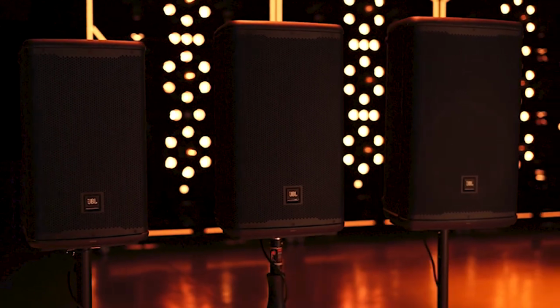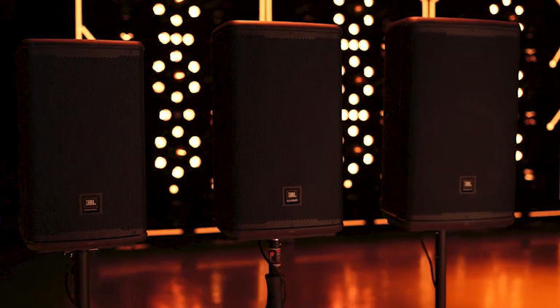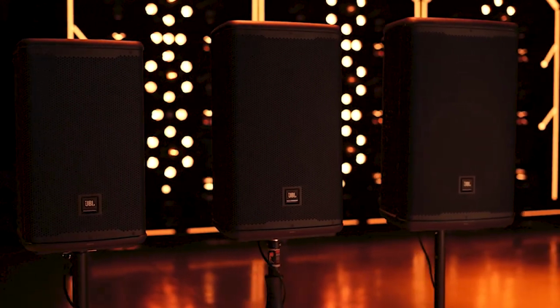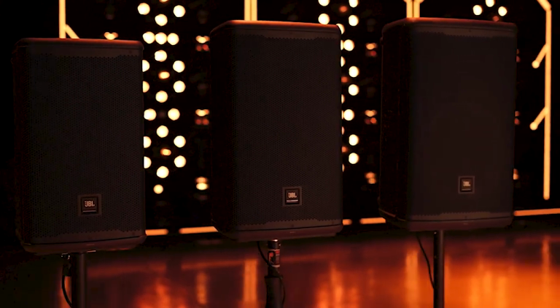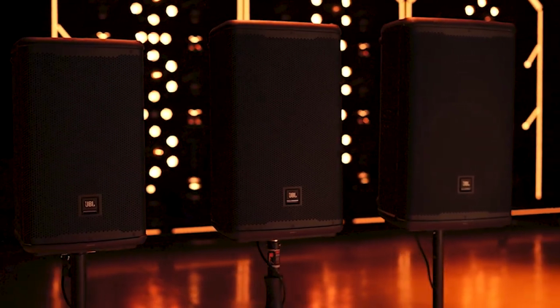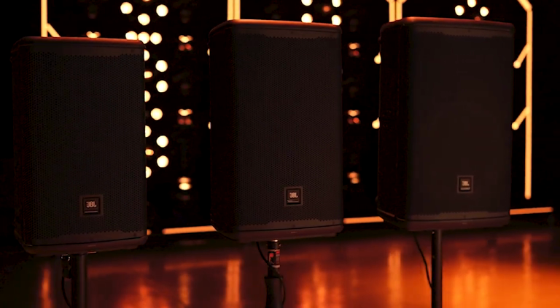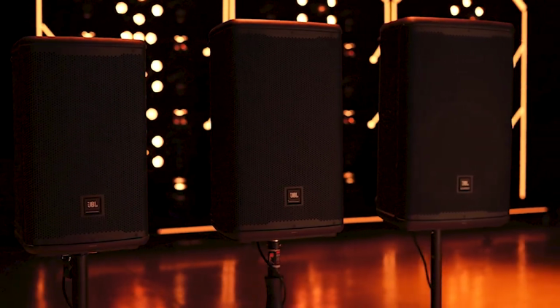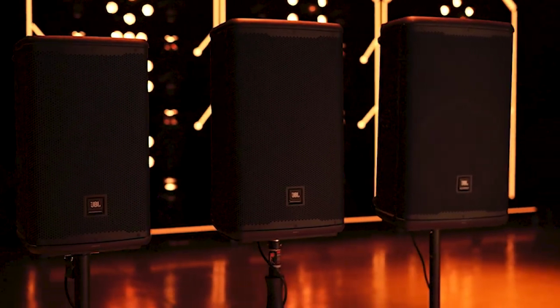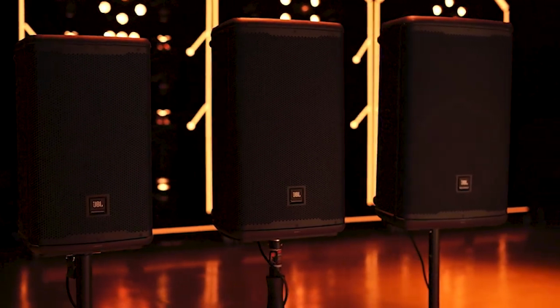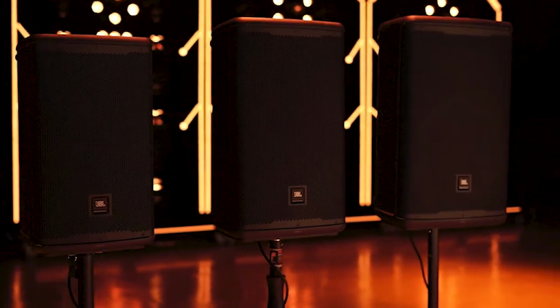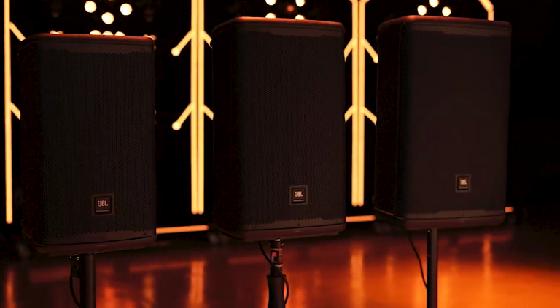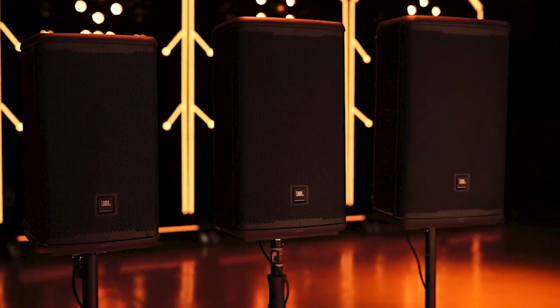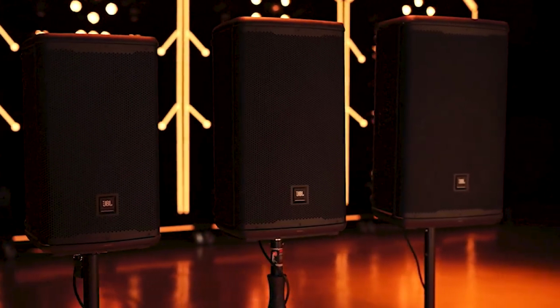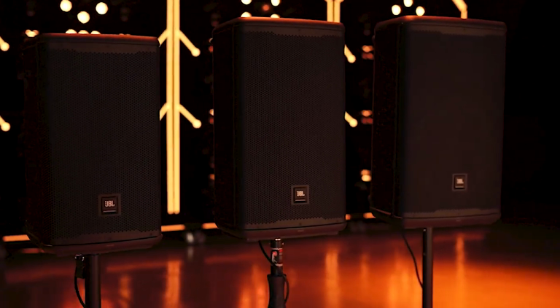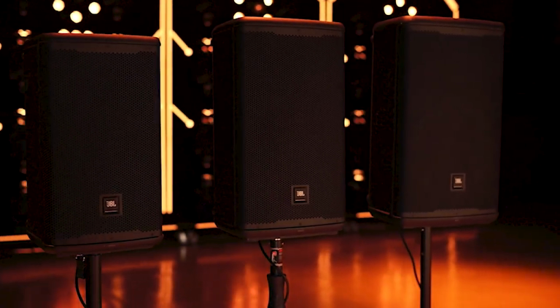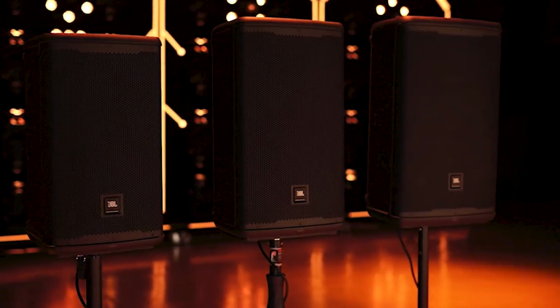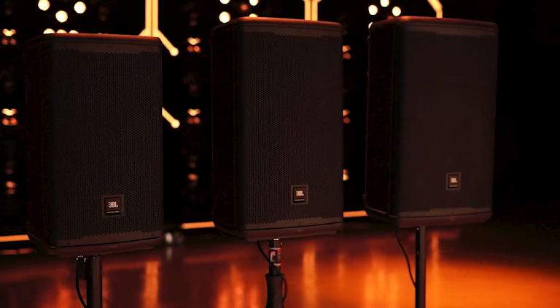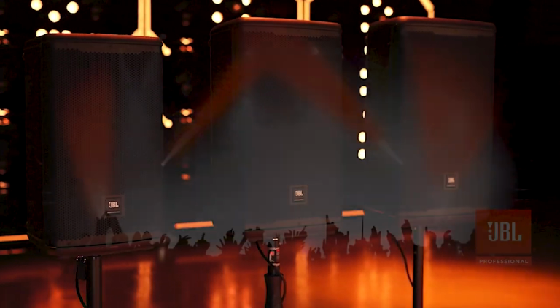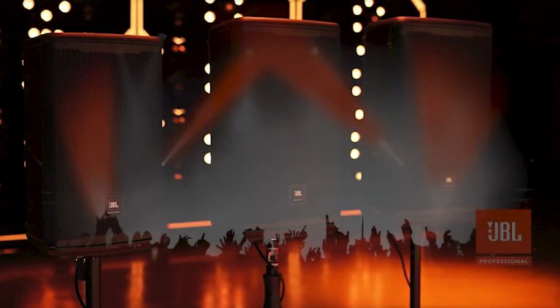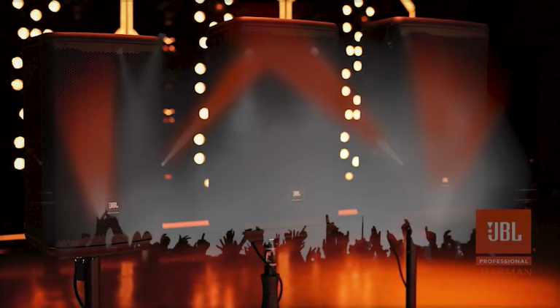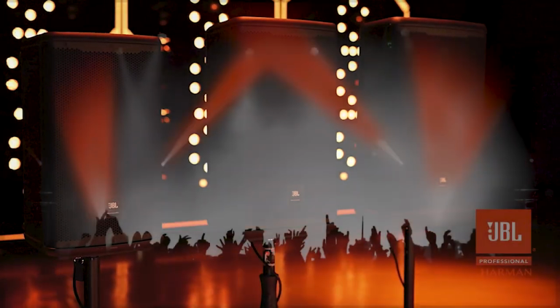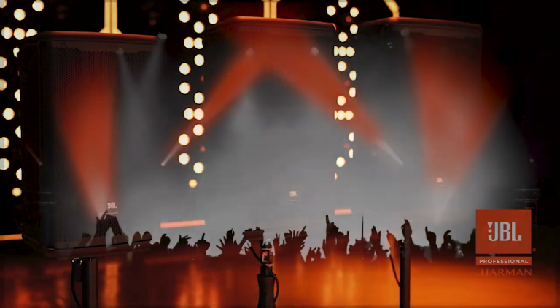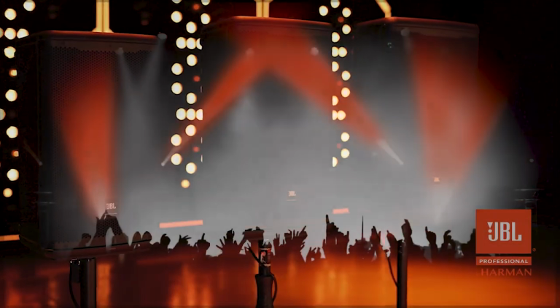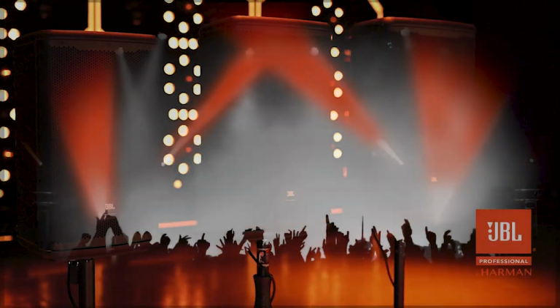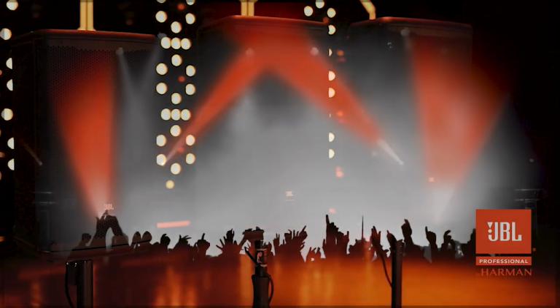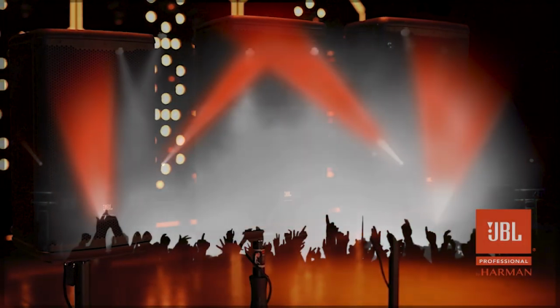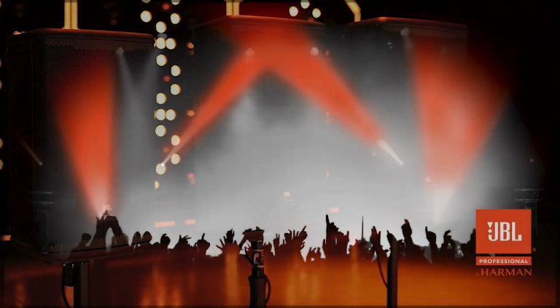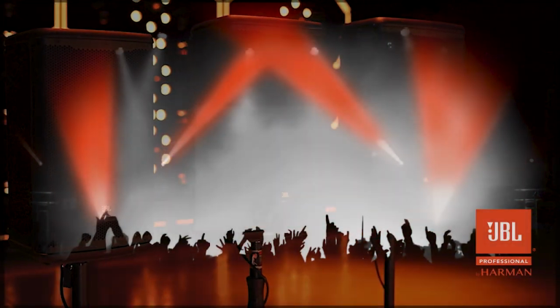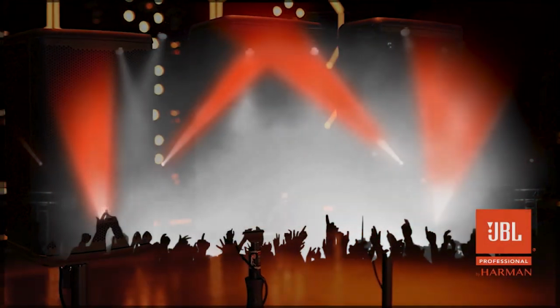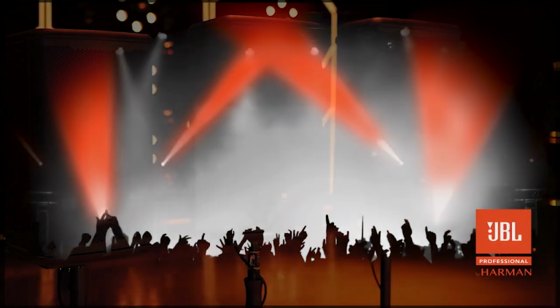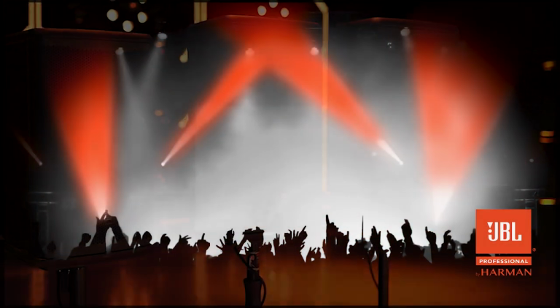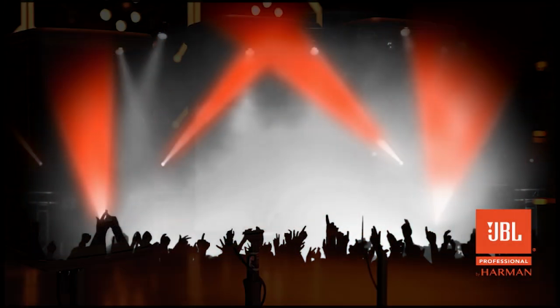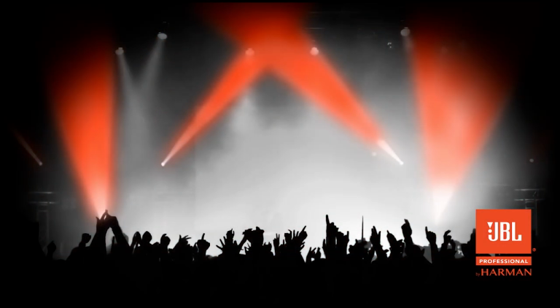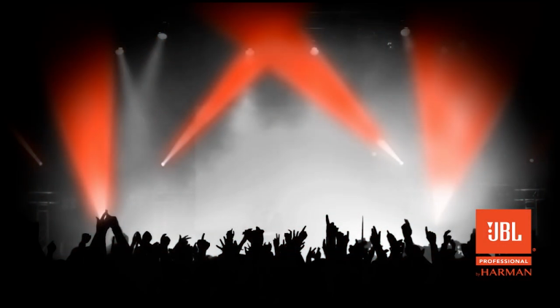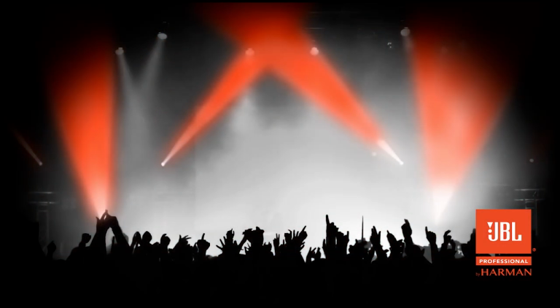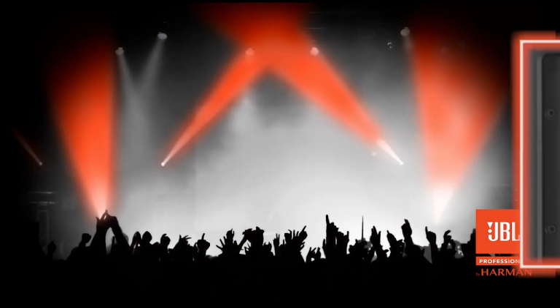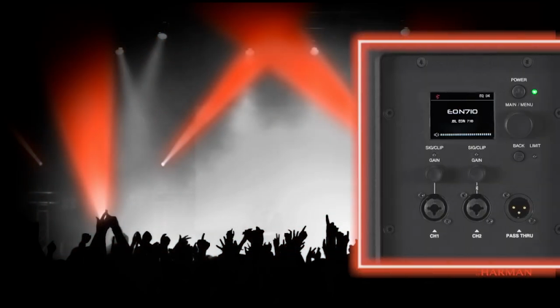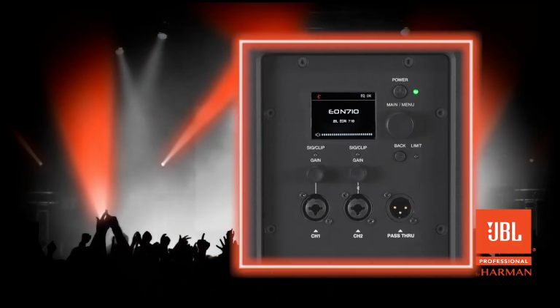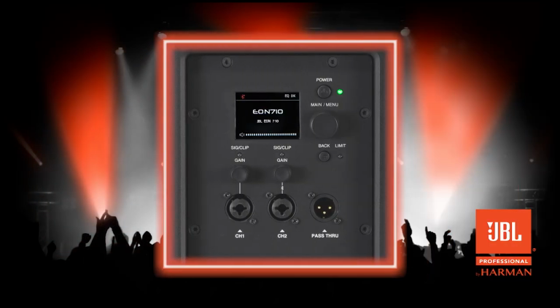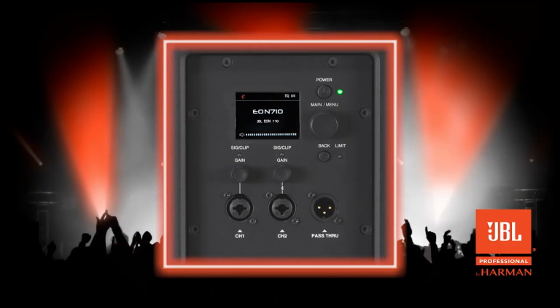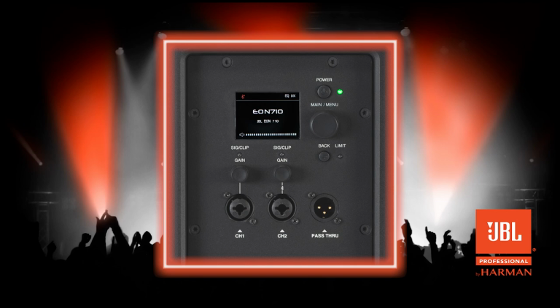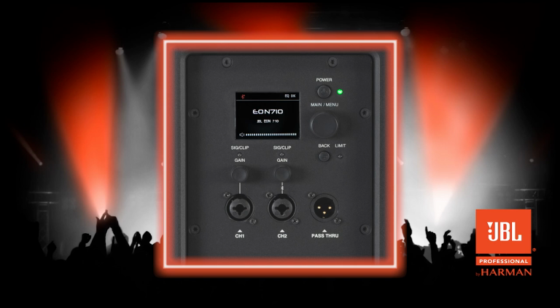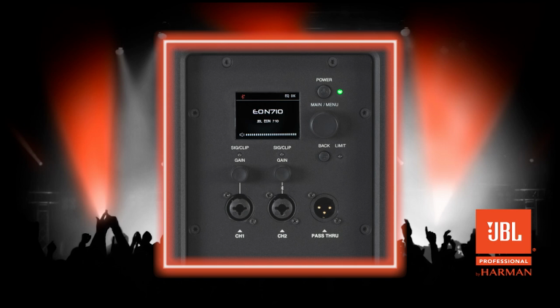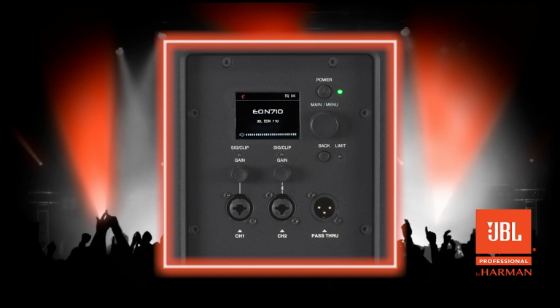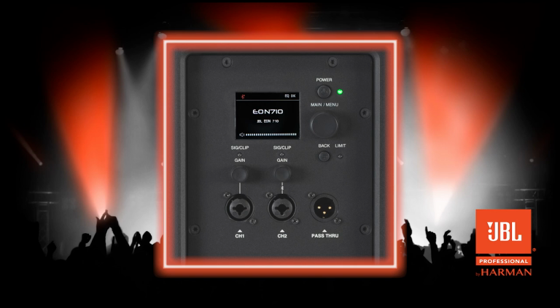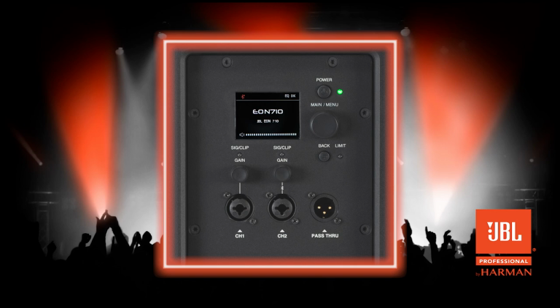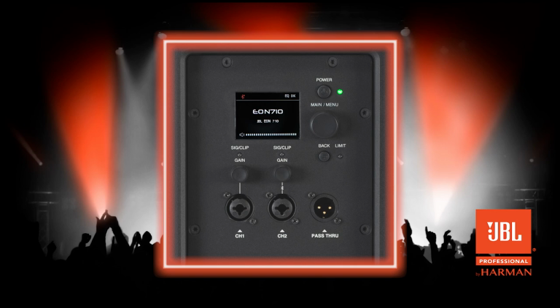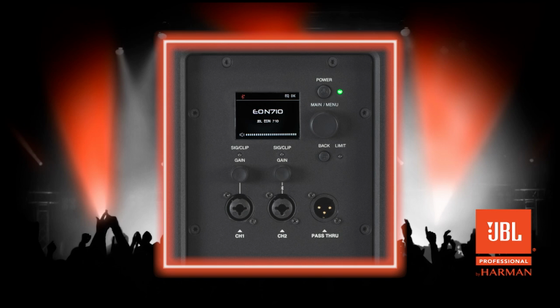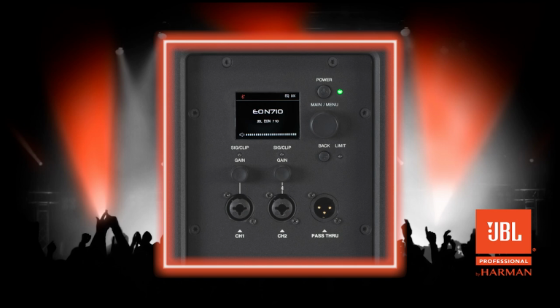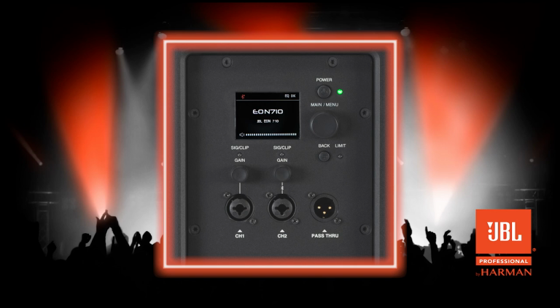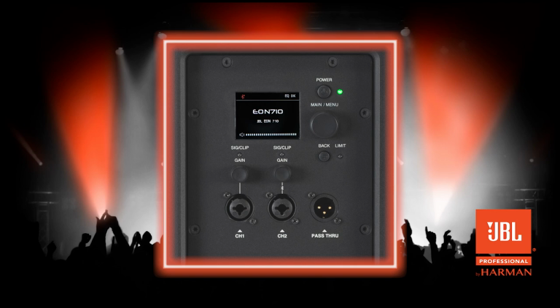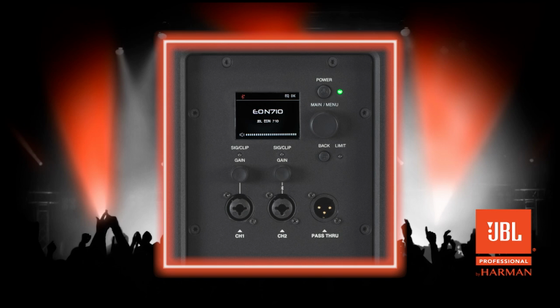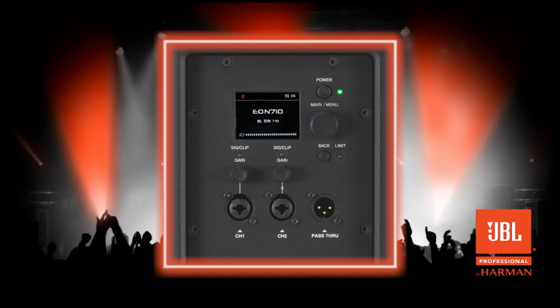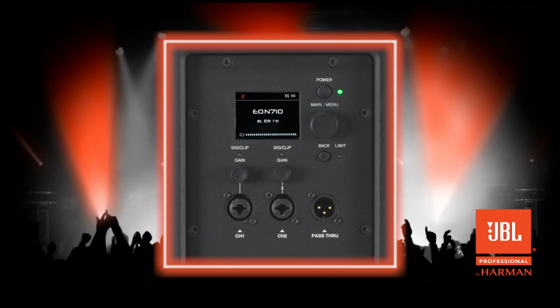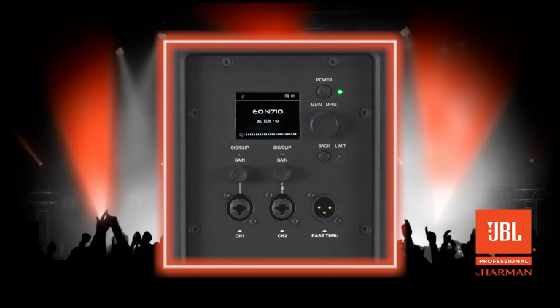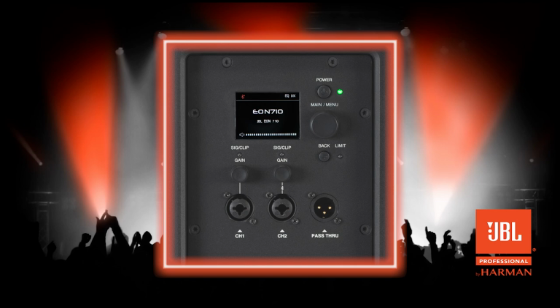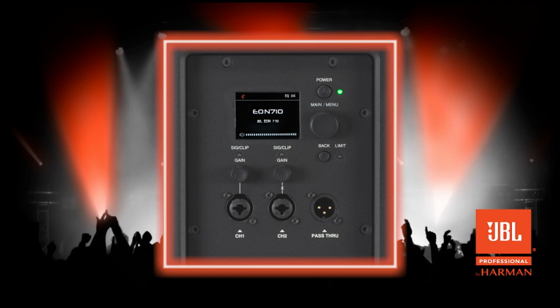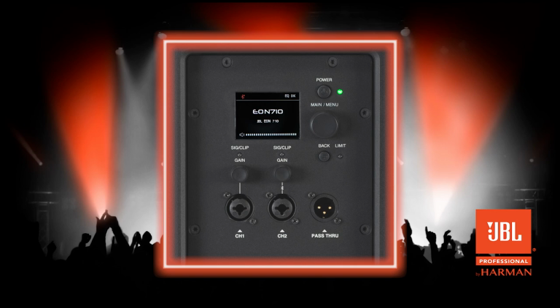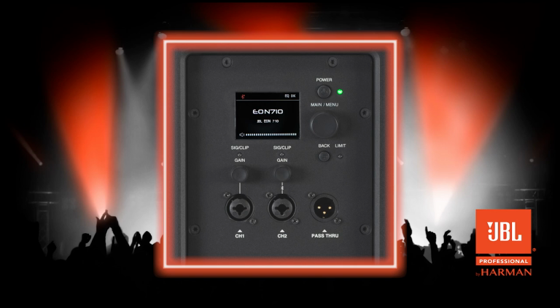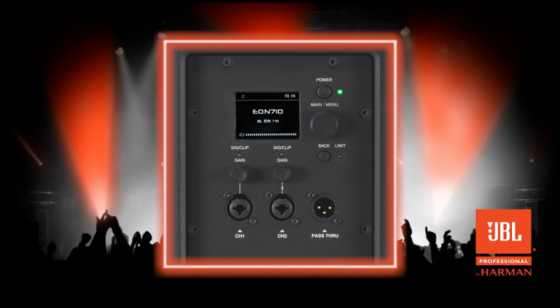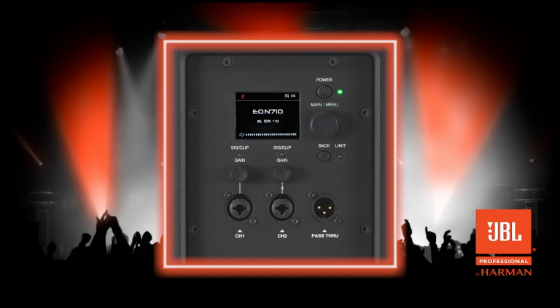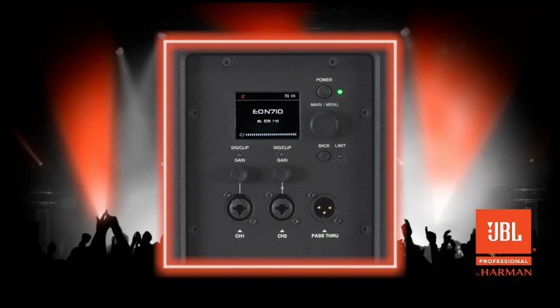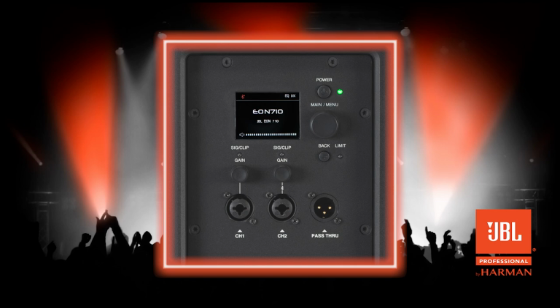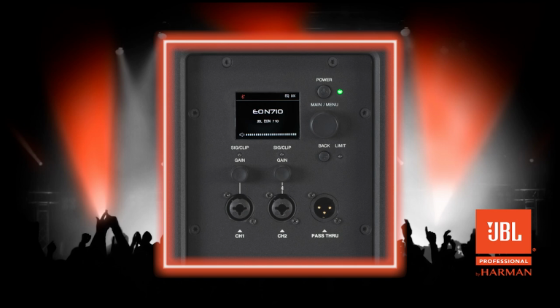There are two methods to factory reset this unit. The first involves accessing the menu from the LCD screen, and the second is a manual hard reset.